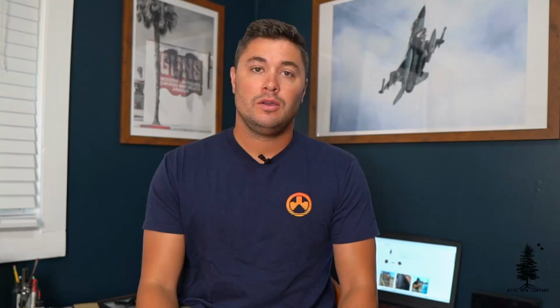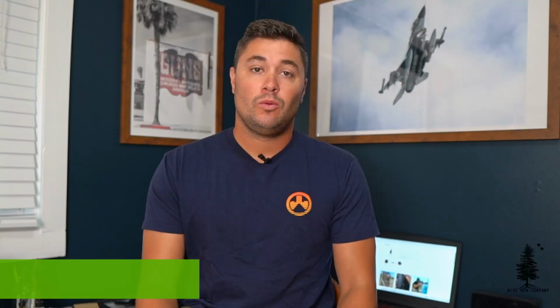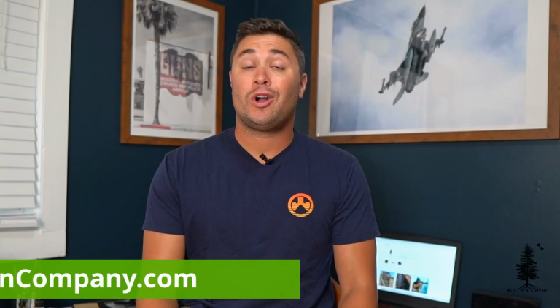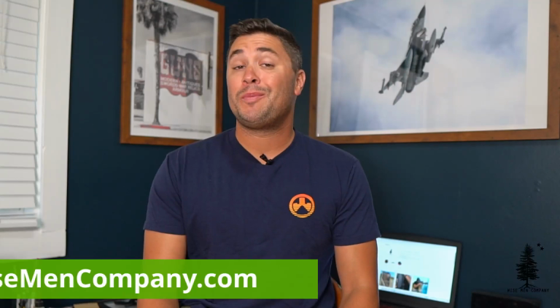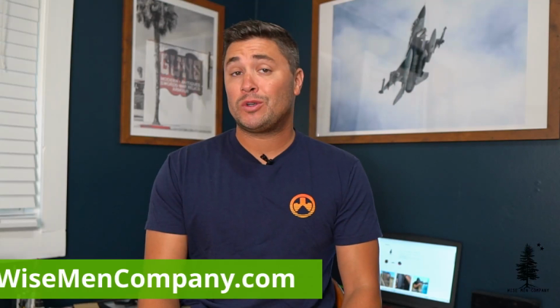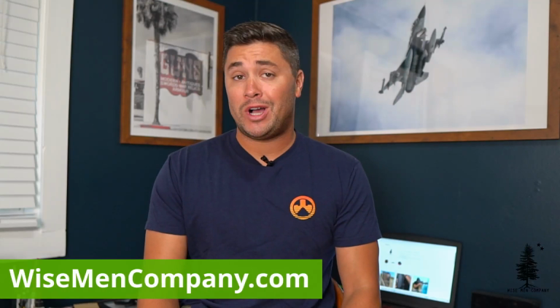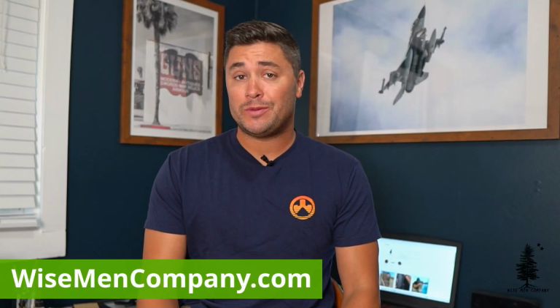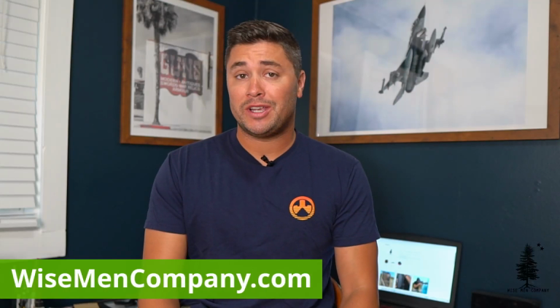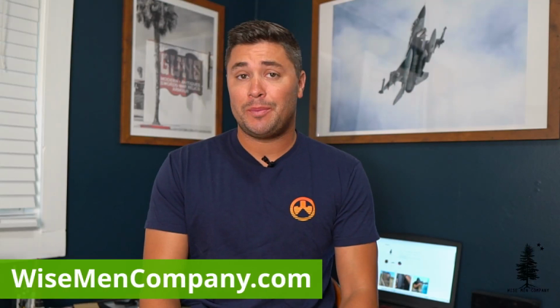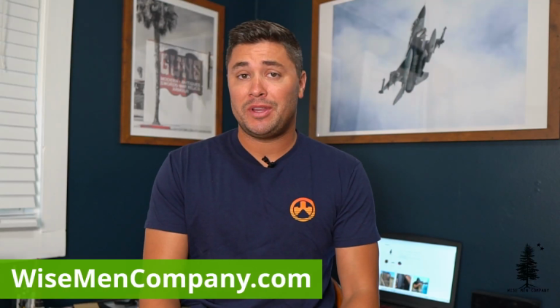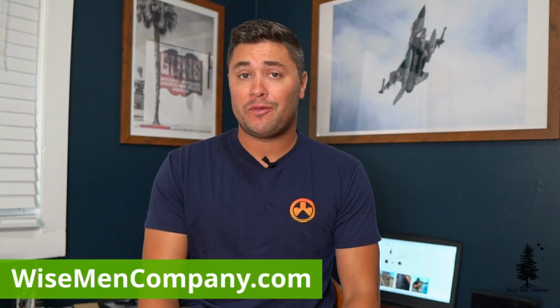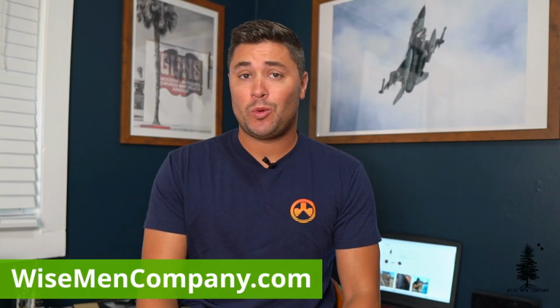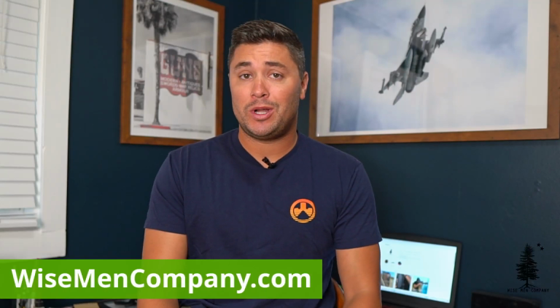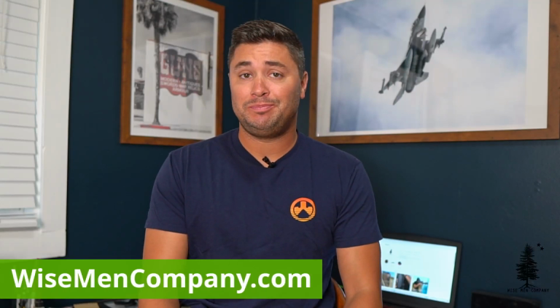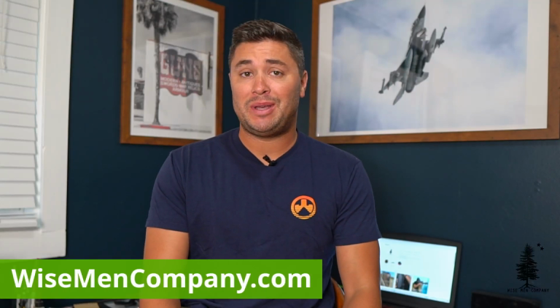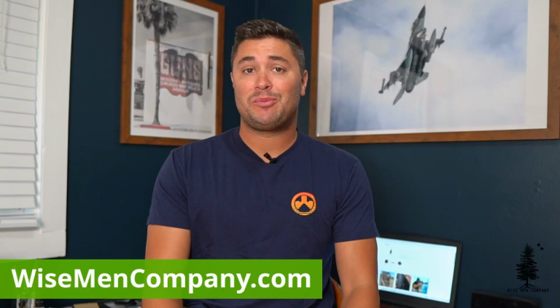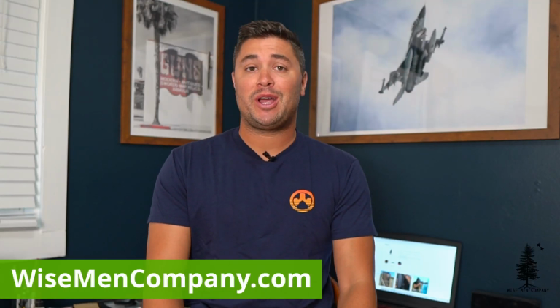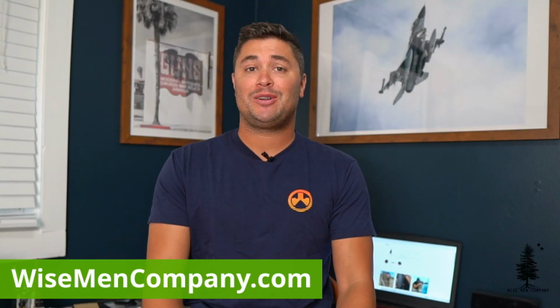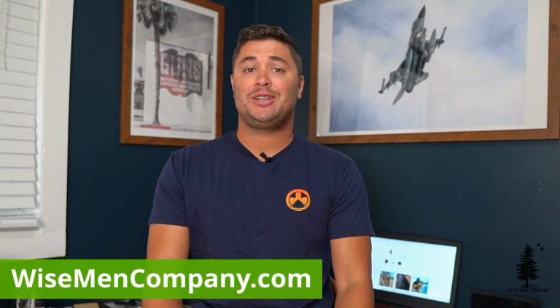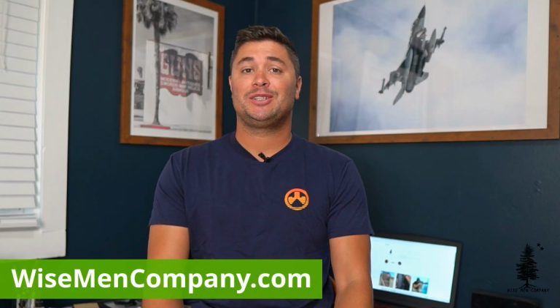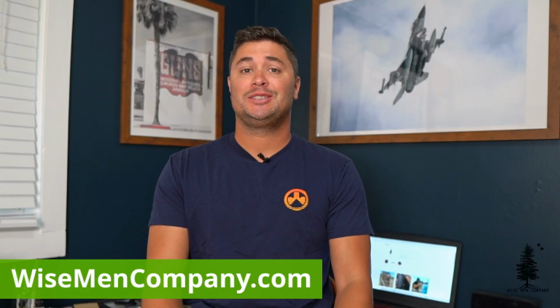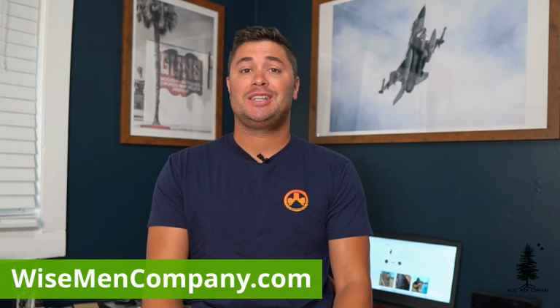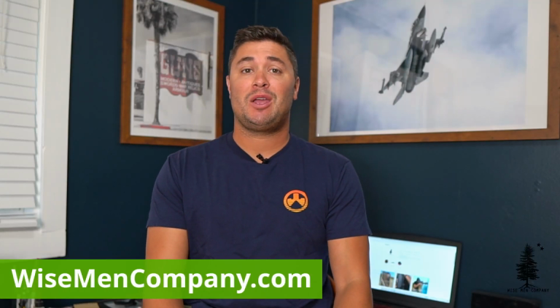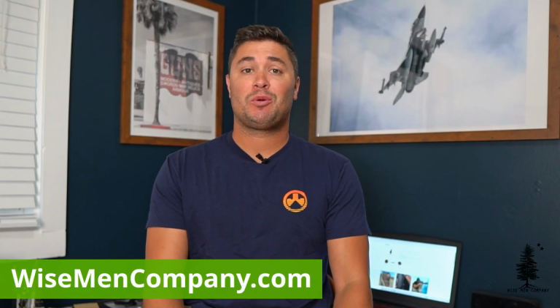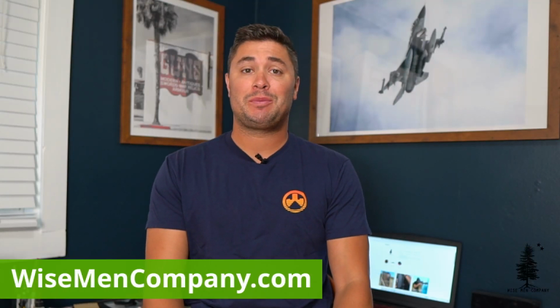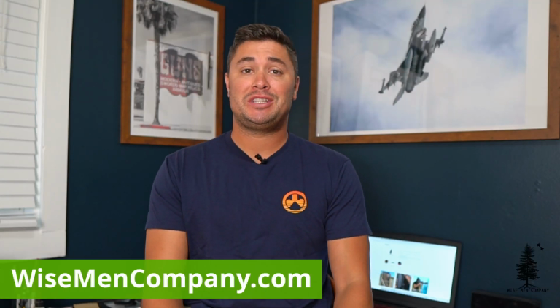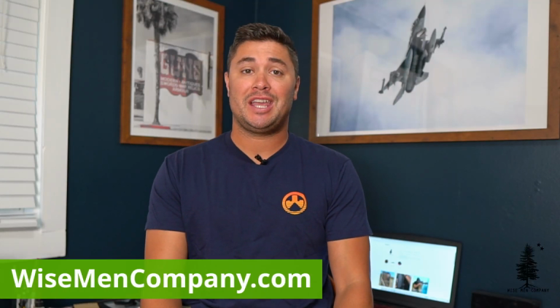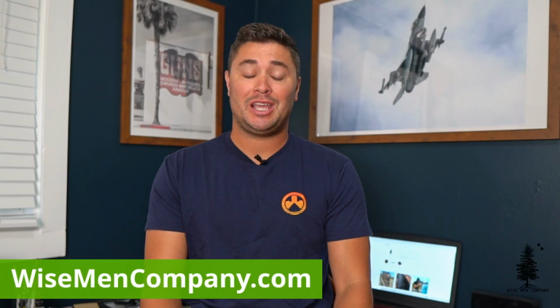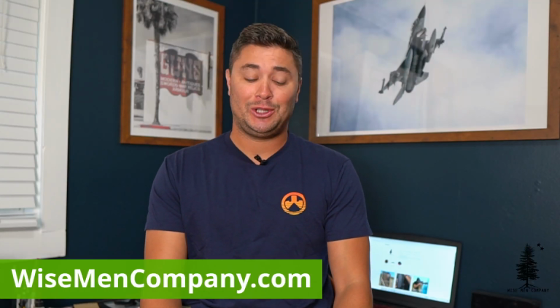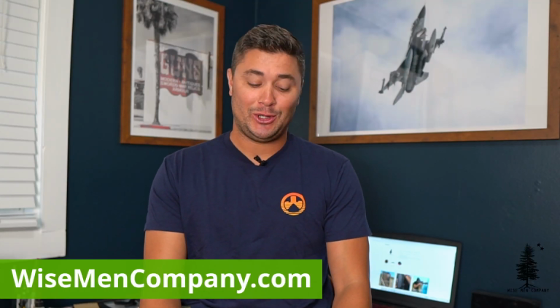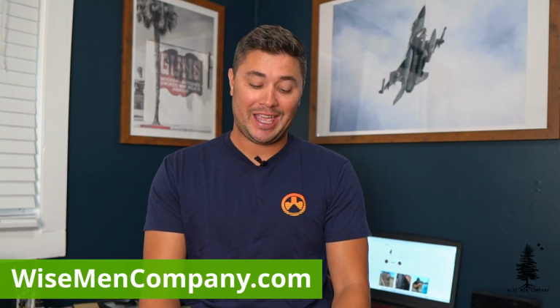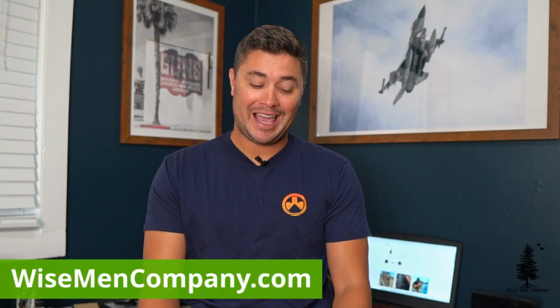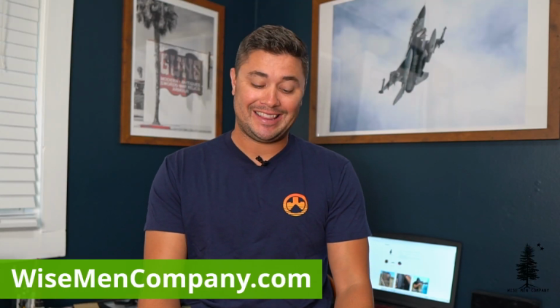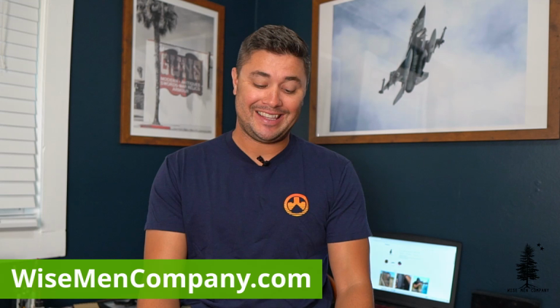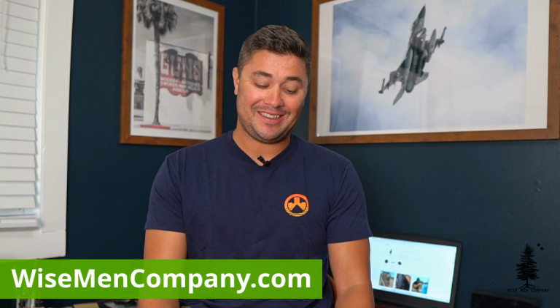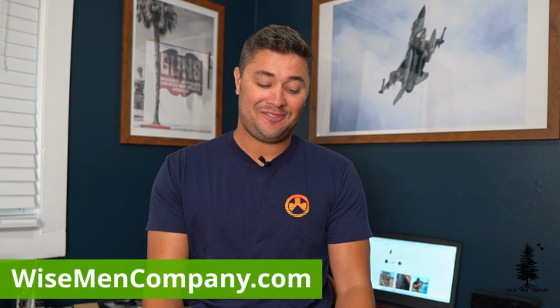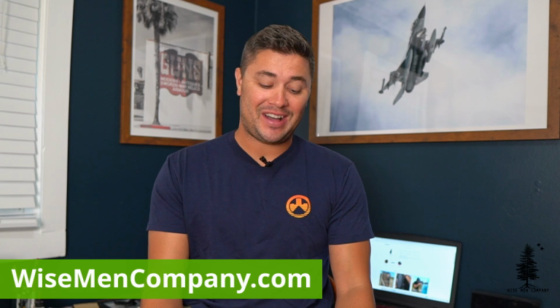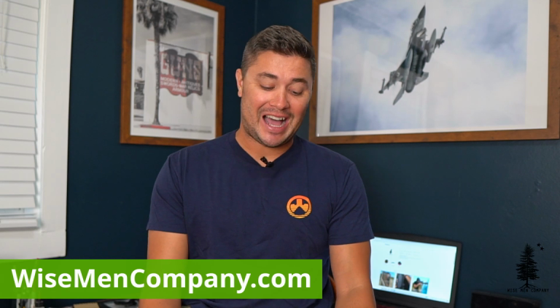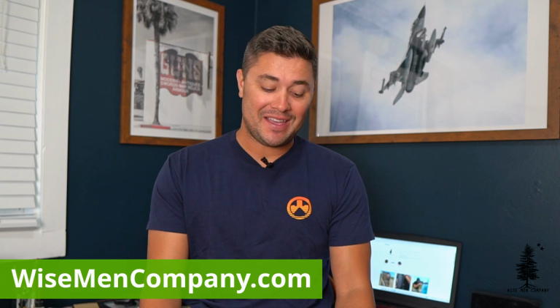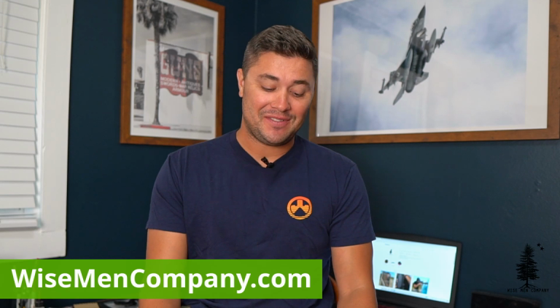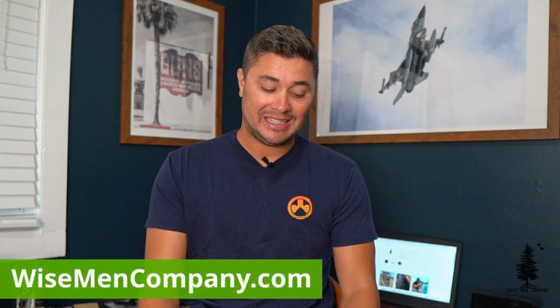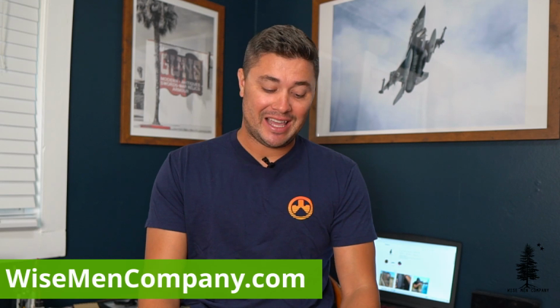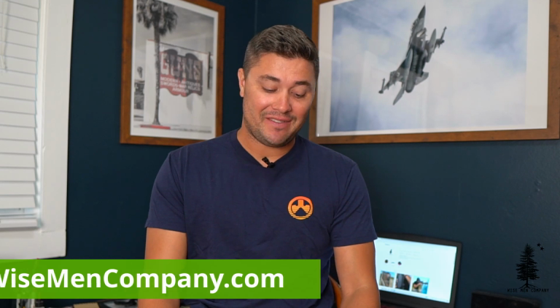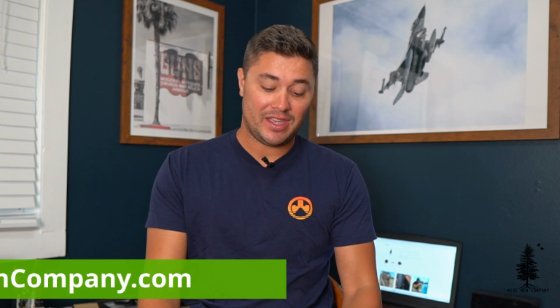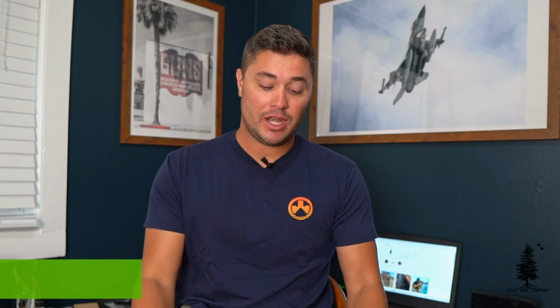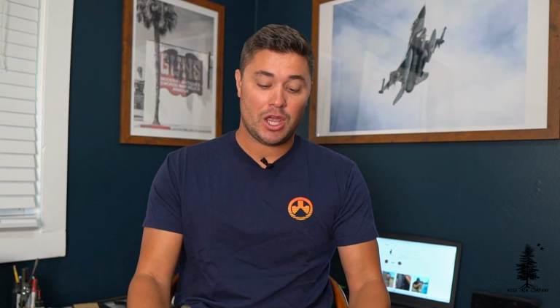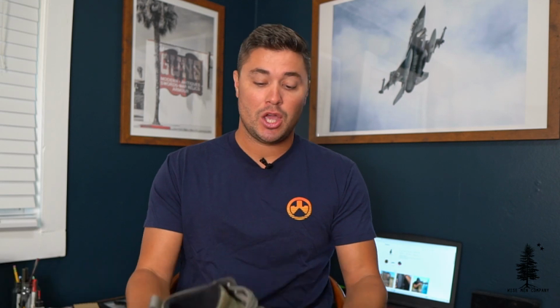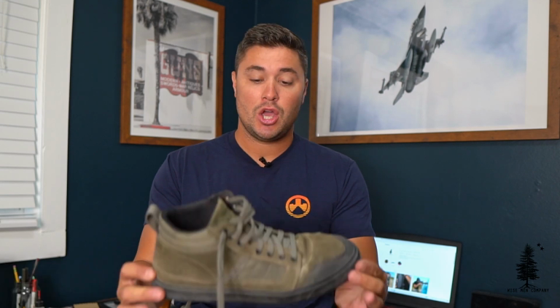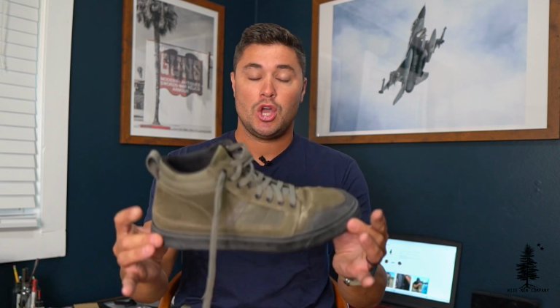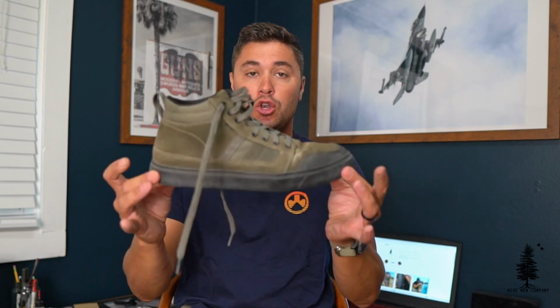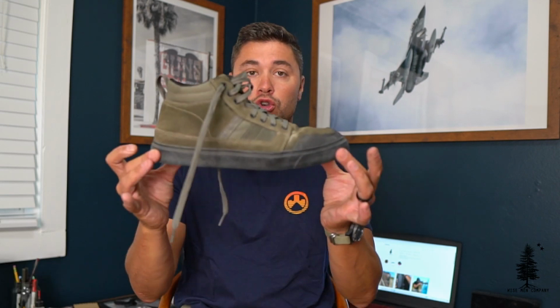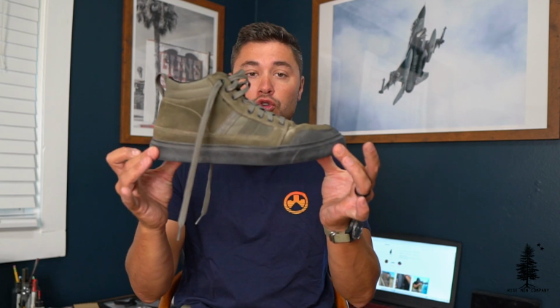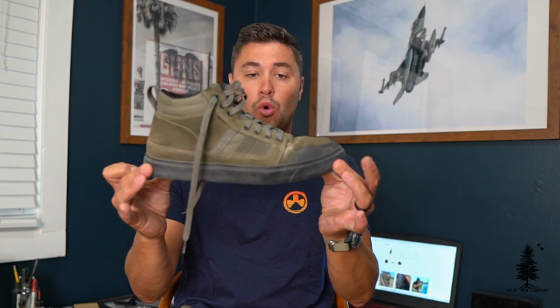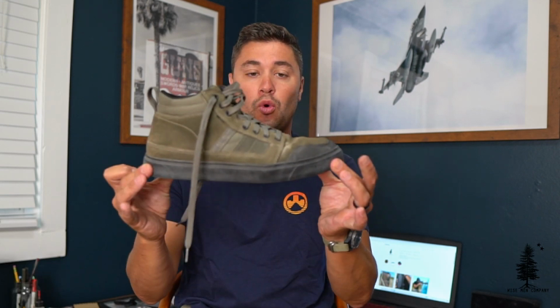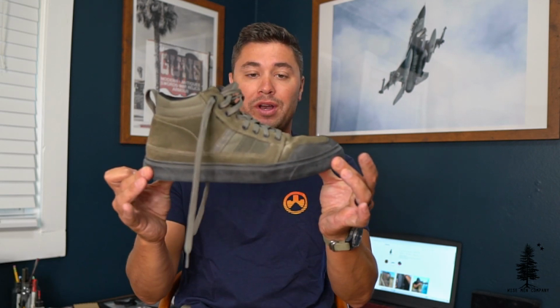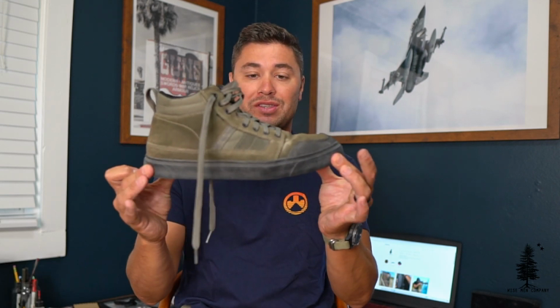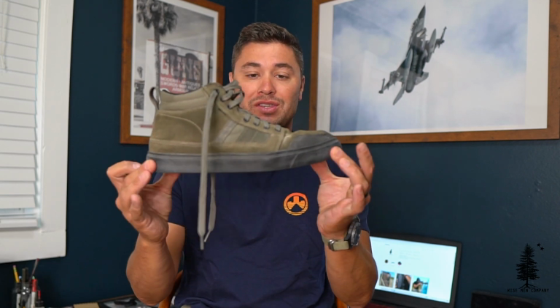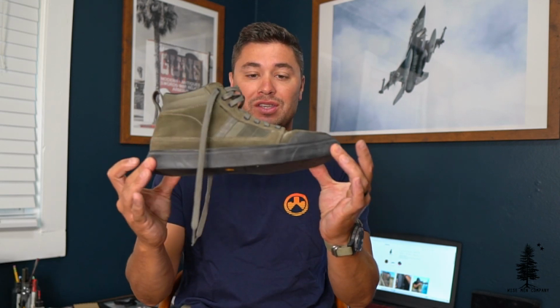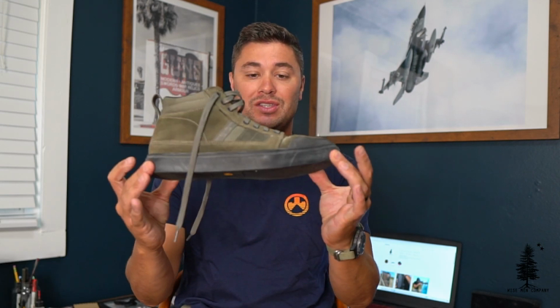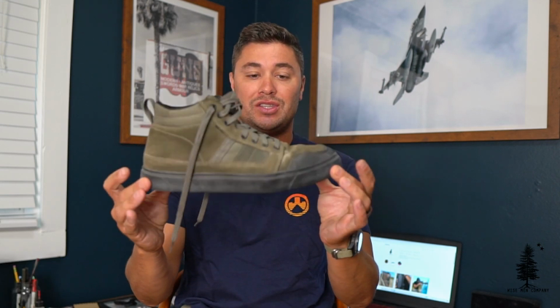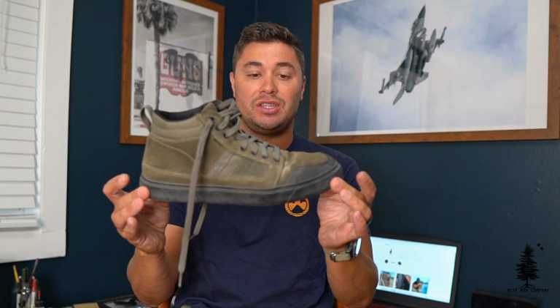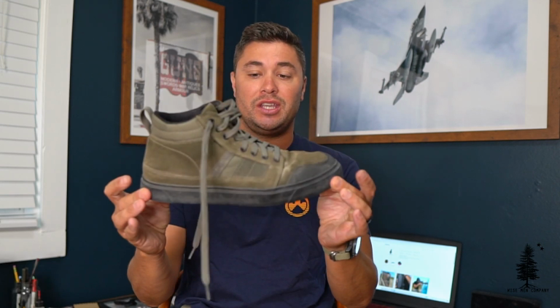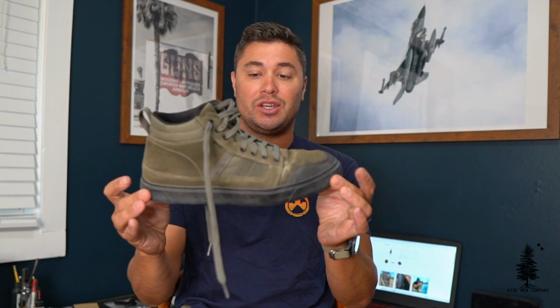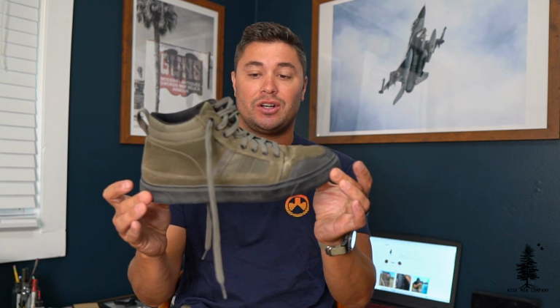Welcome back to Wiseman Company, everyone. Ben Brown here and today we're gonna be taking a look at the 5.11 Norris sneaker.